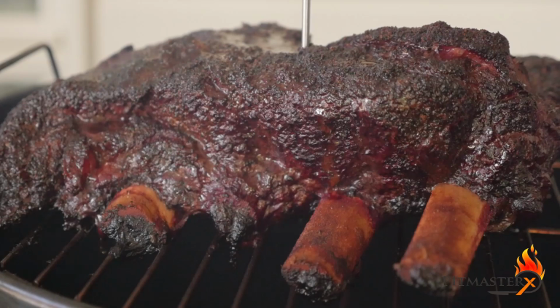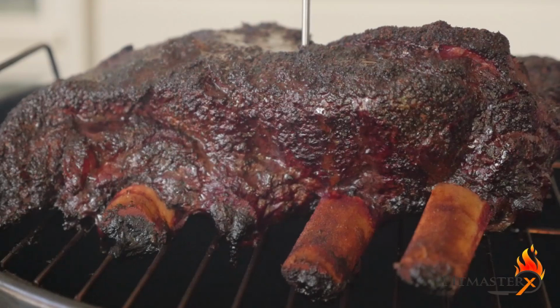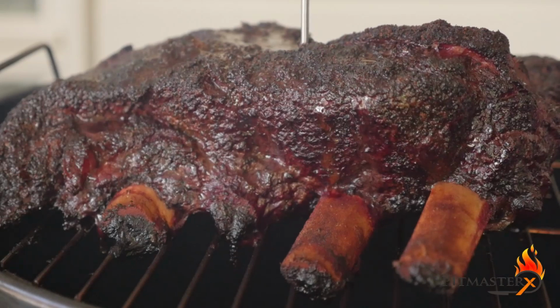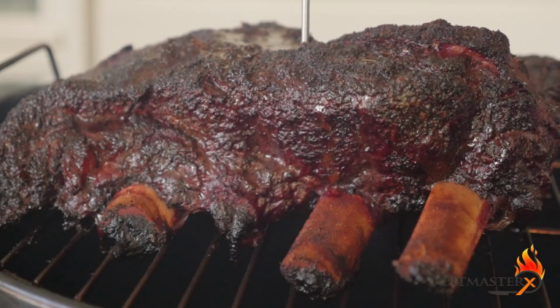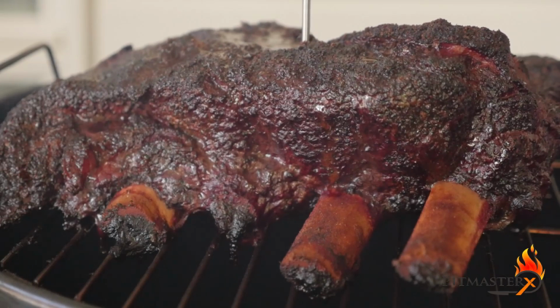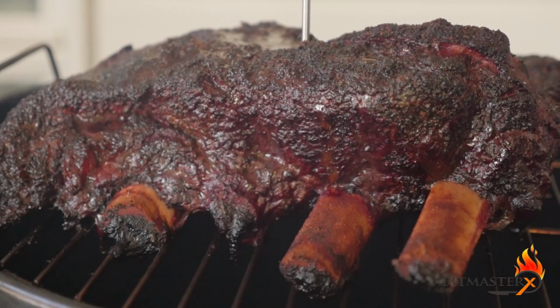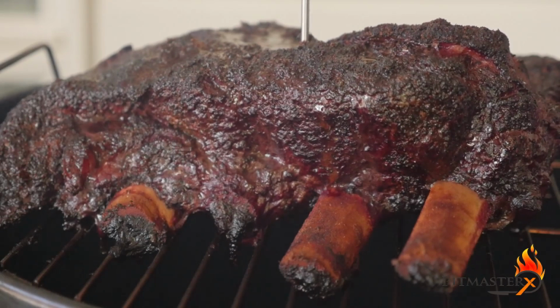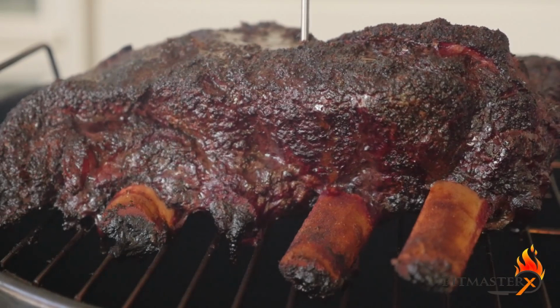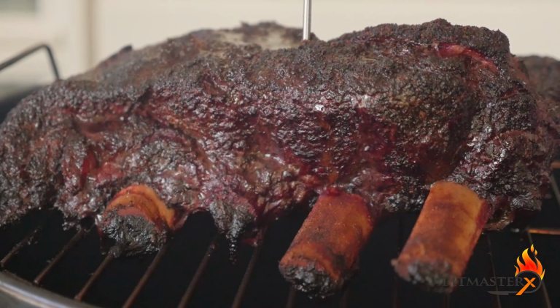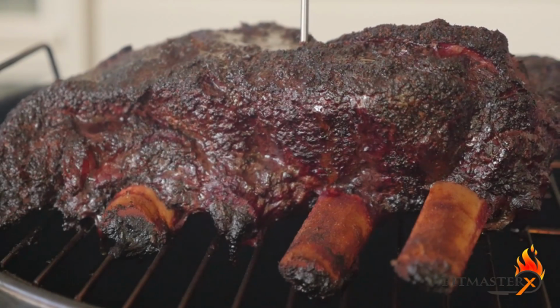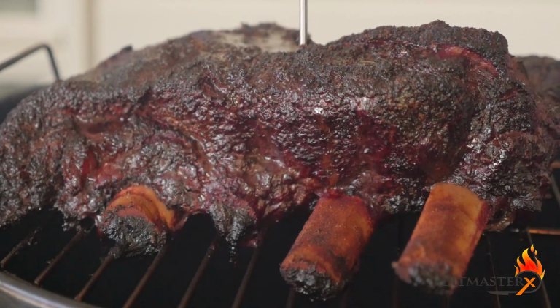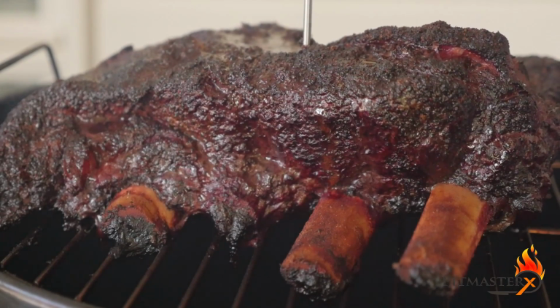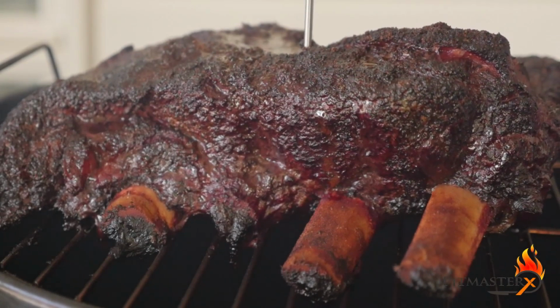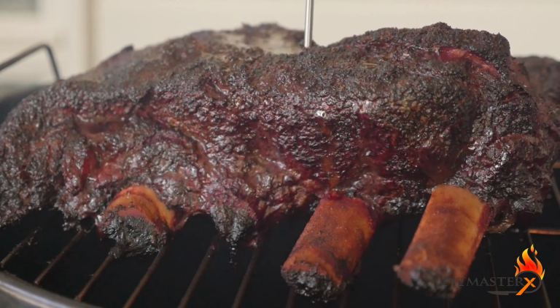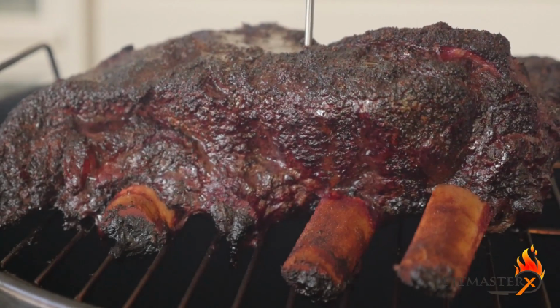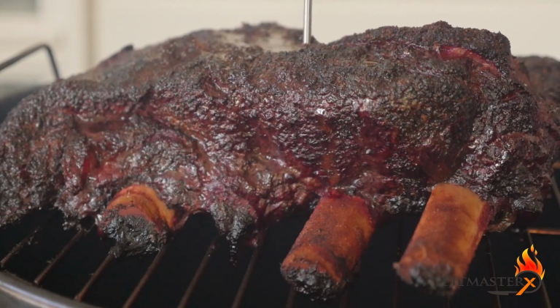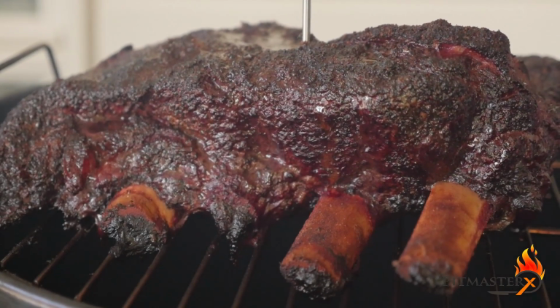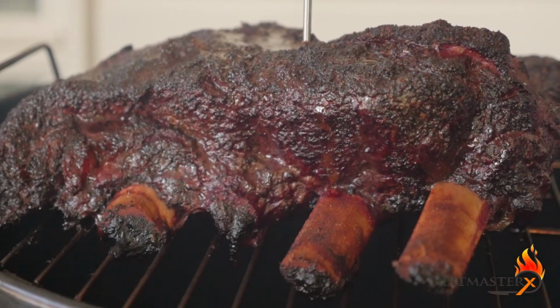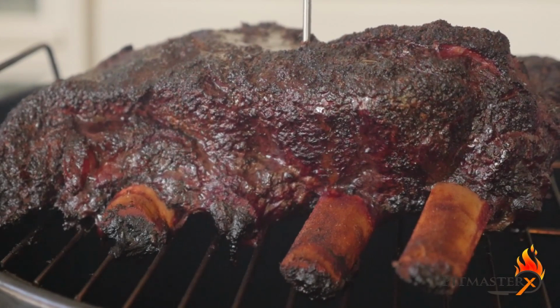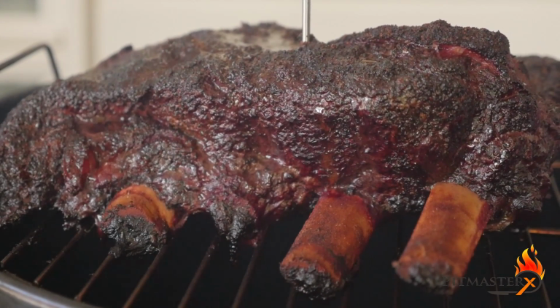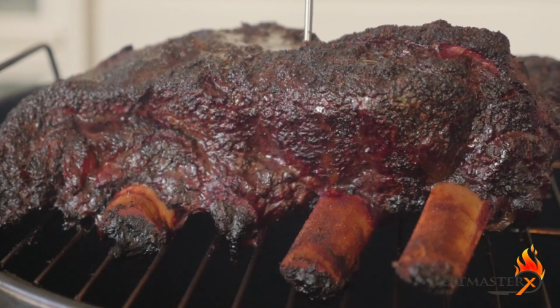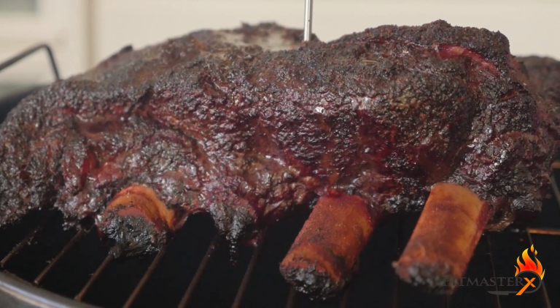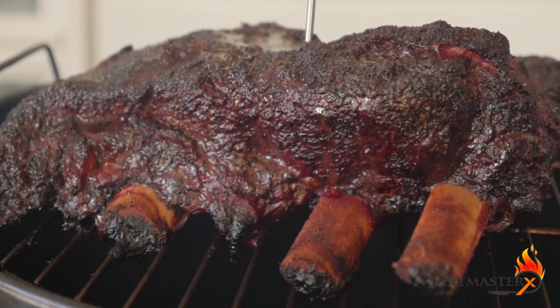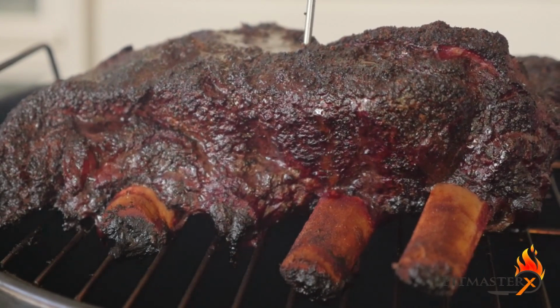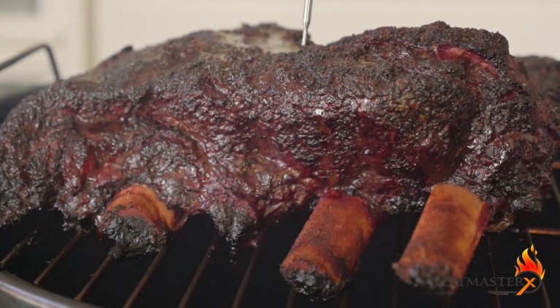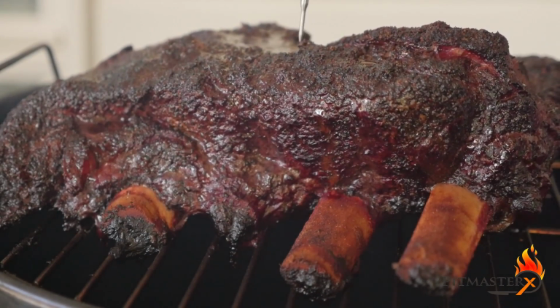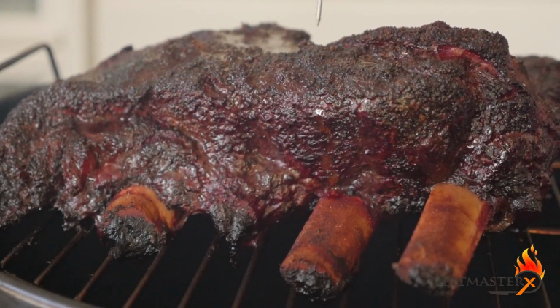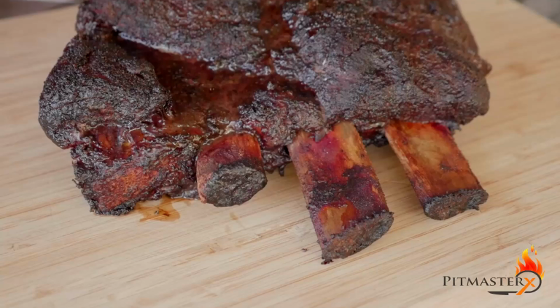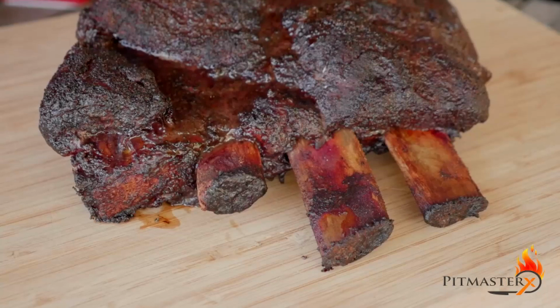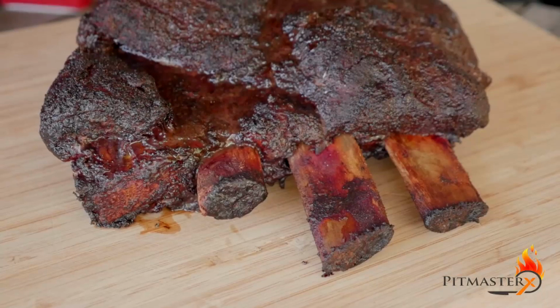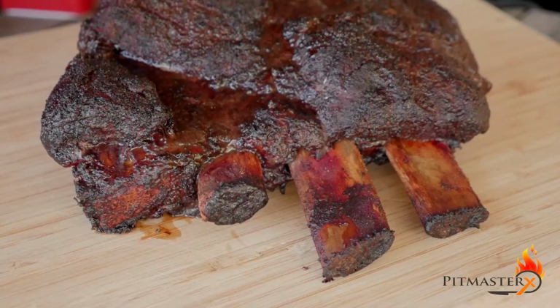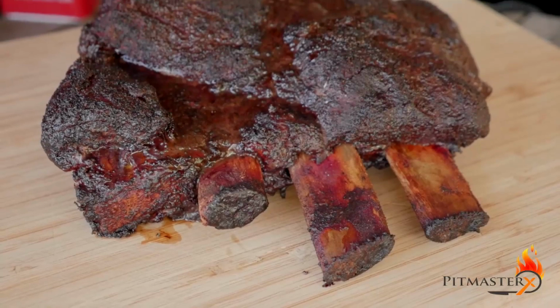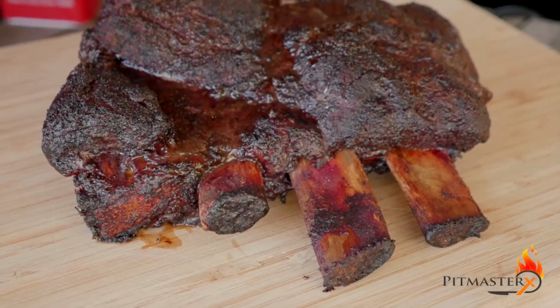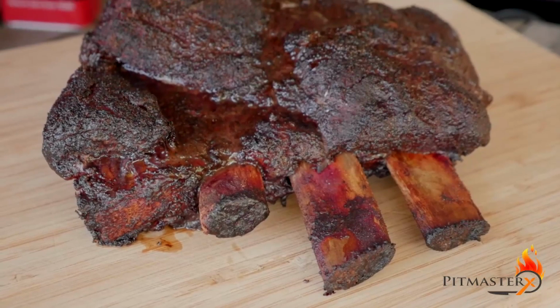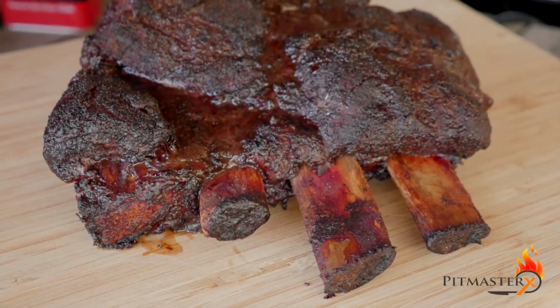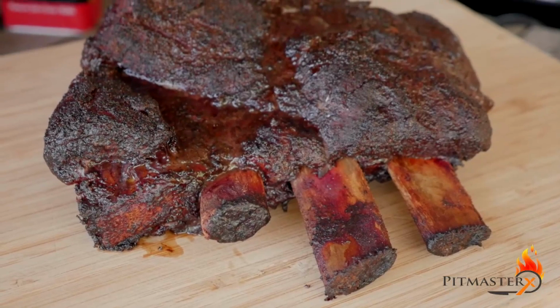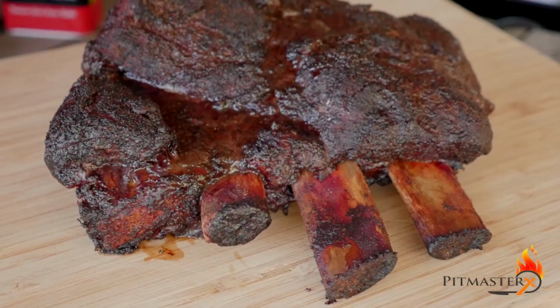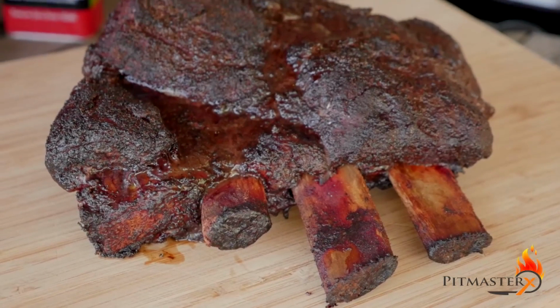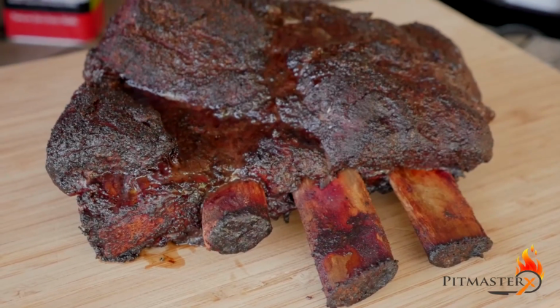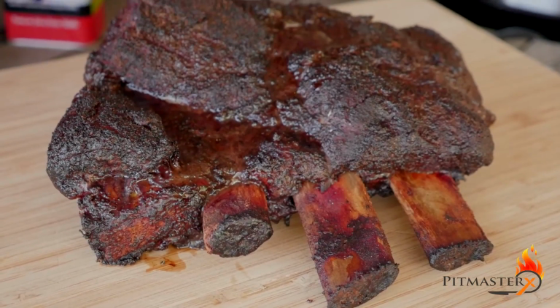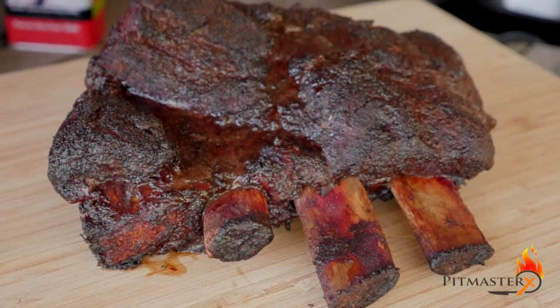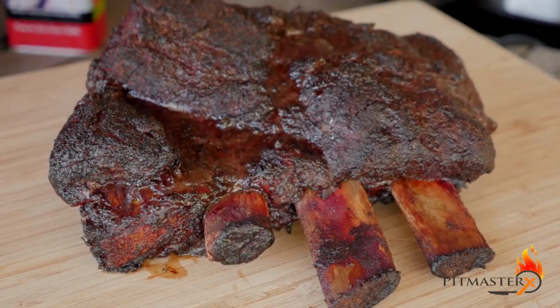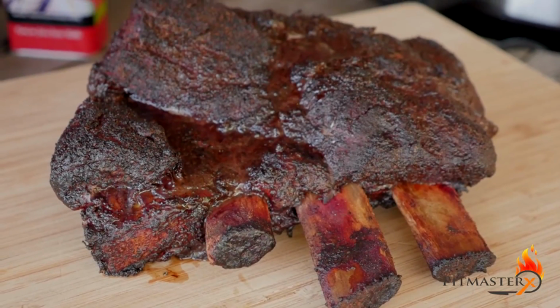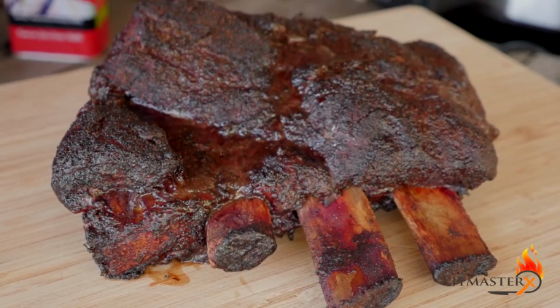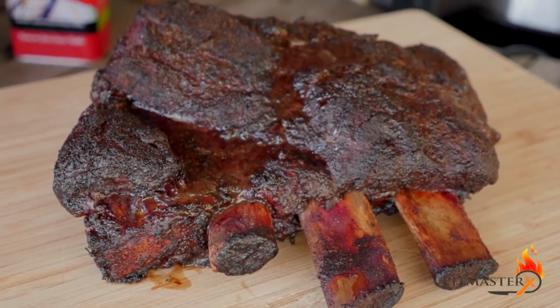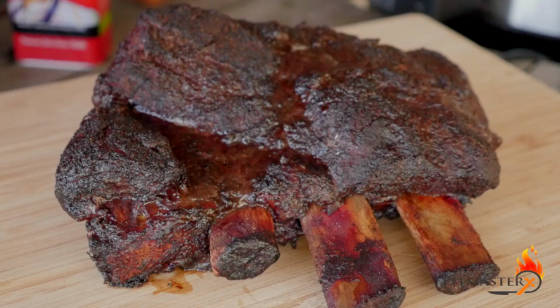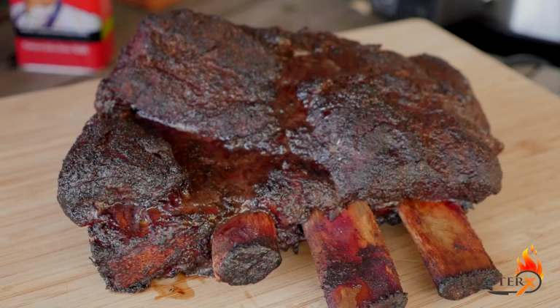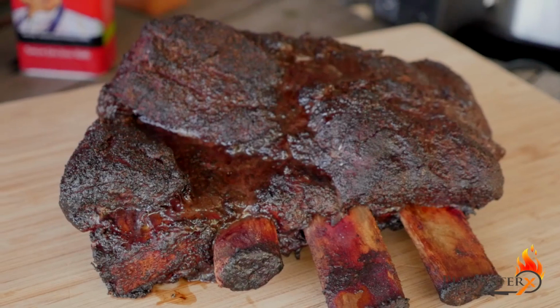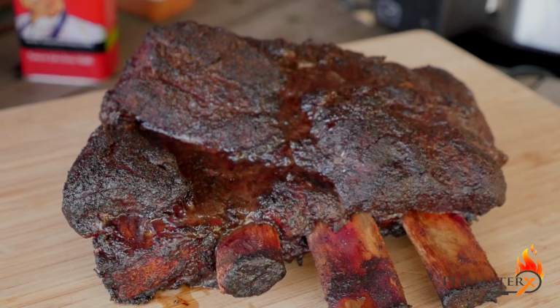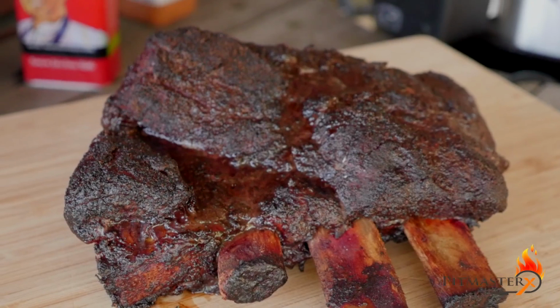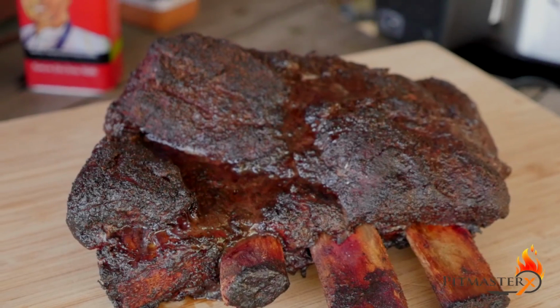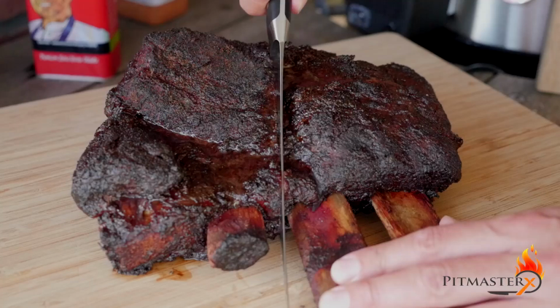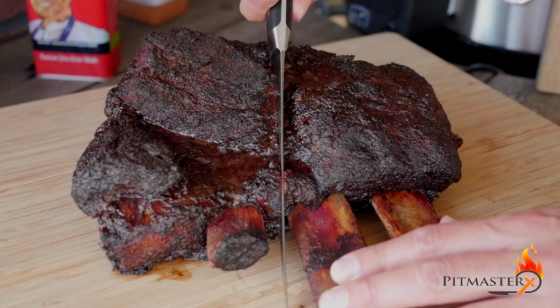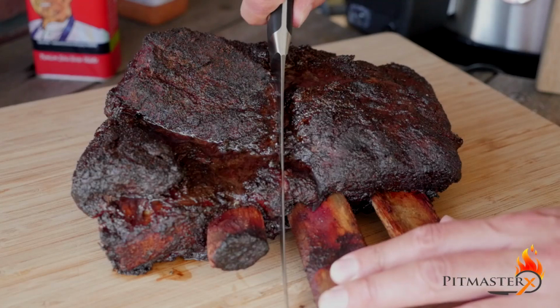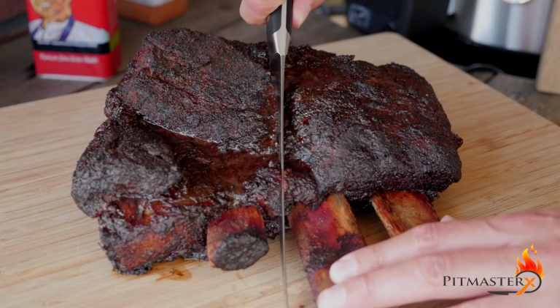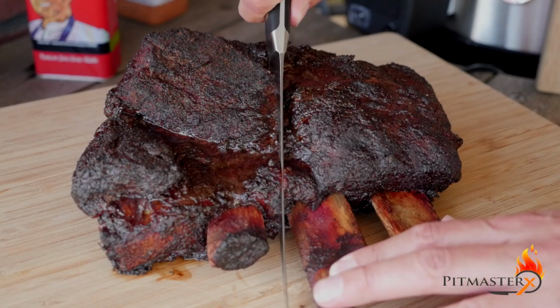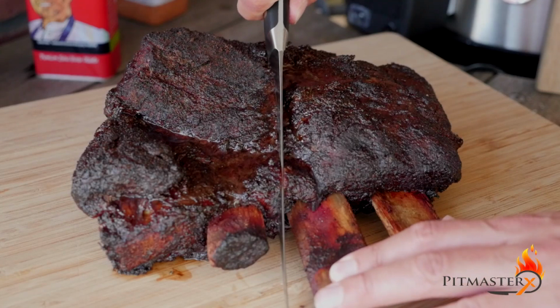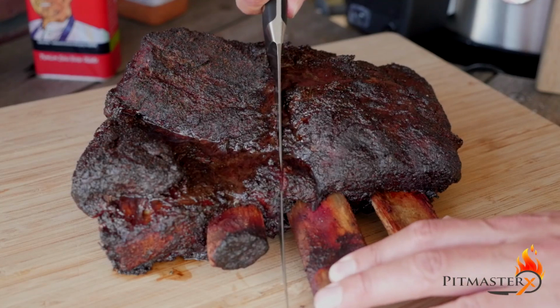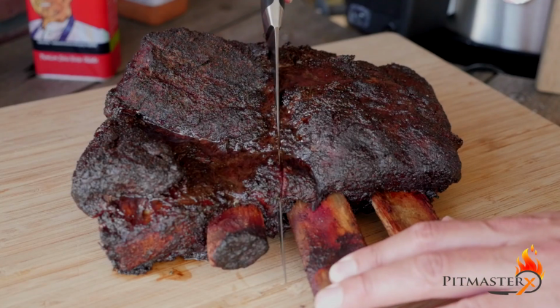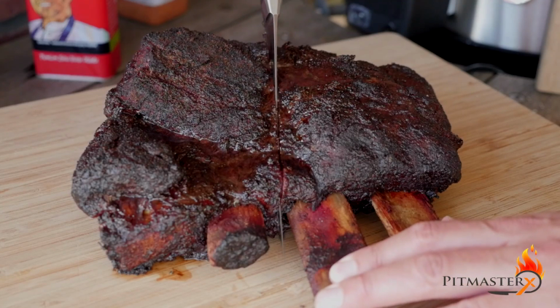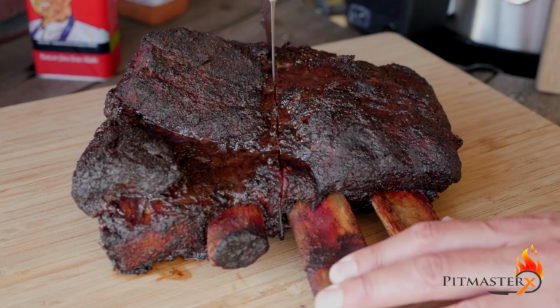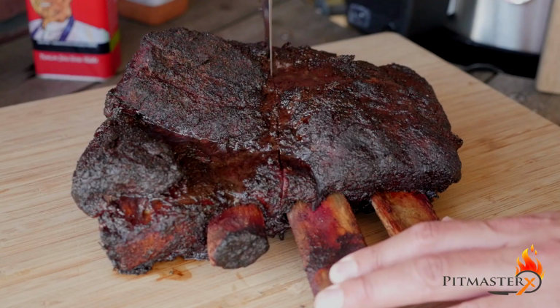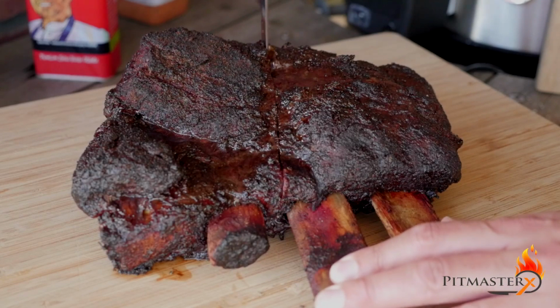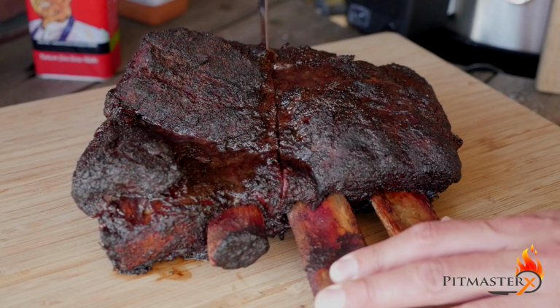Let the beef ribs rest for at least 10 minutes. I prefer to let them rest for about 20 to 30 minutes.